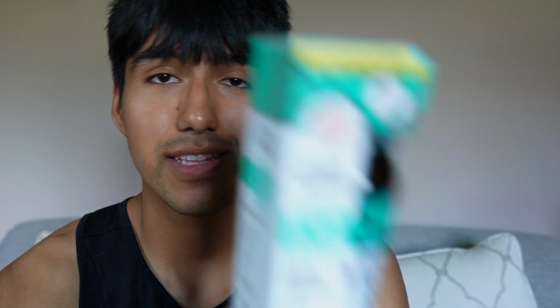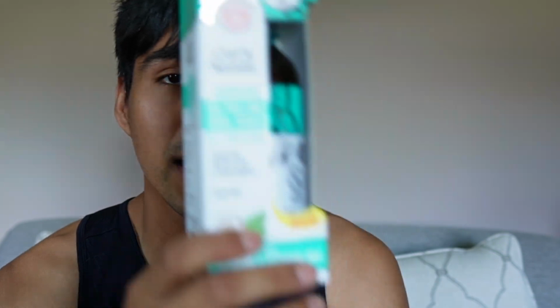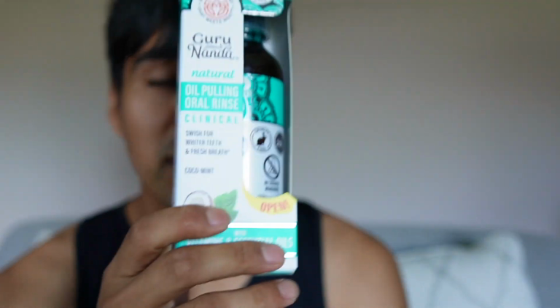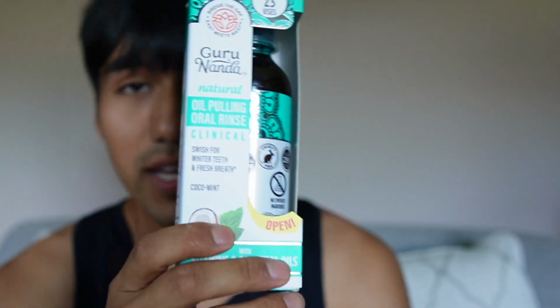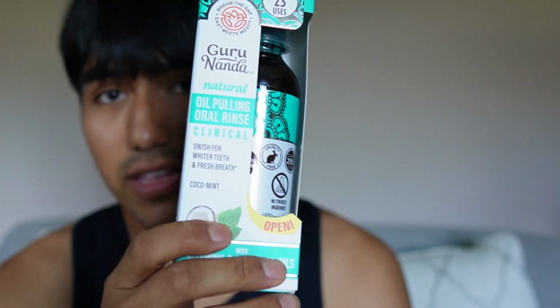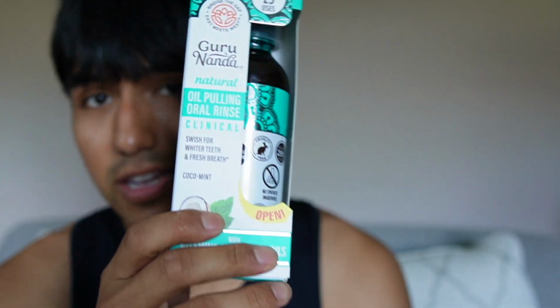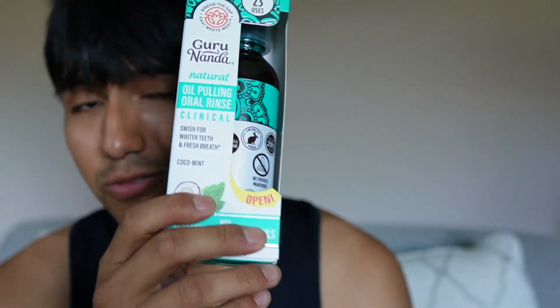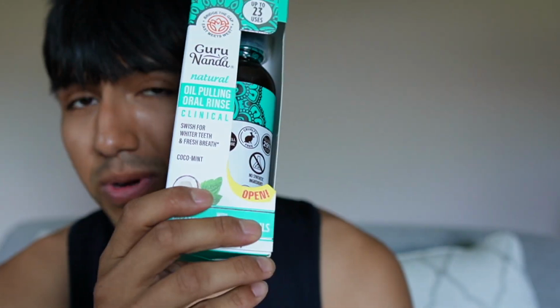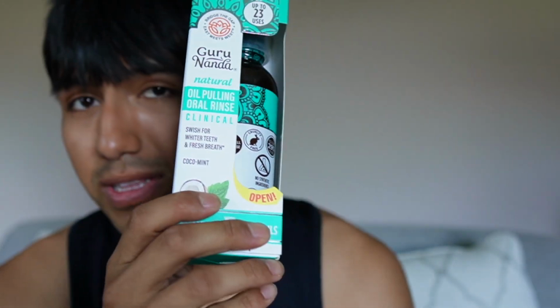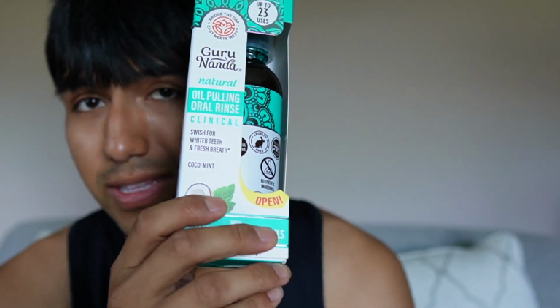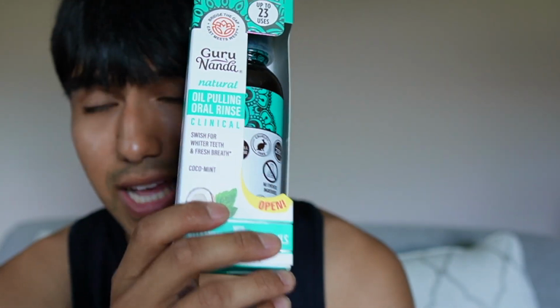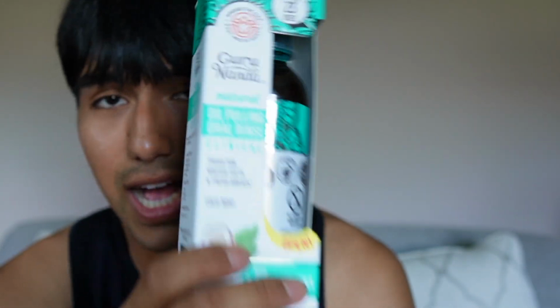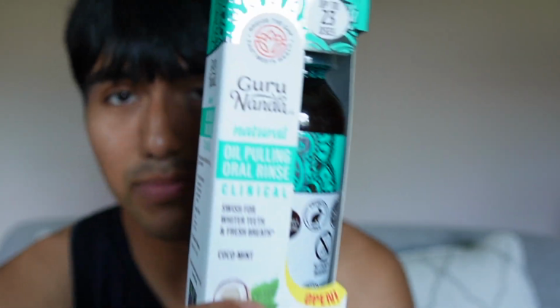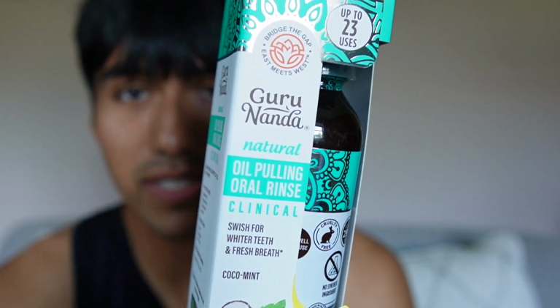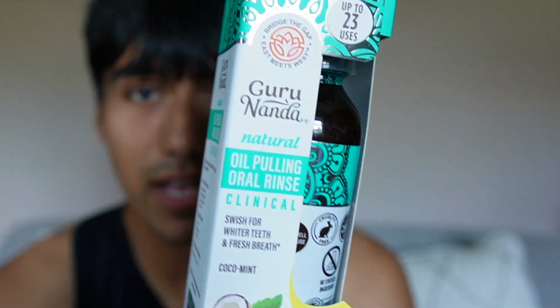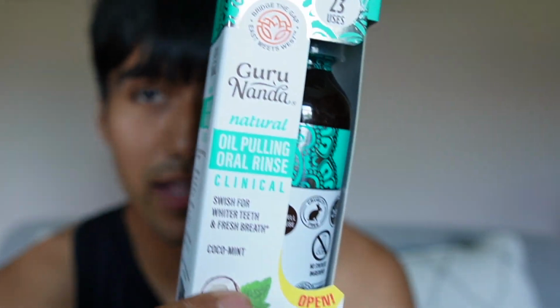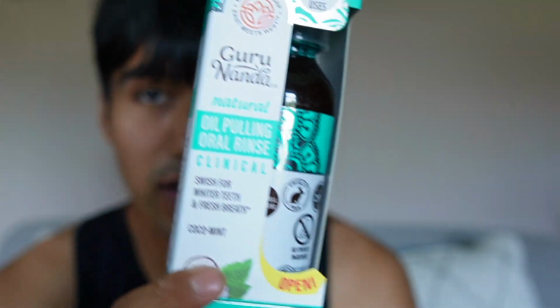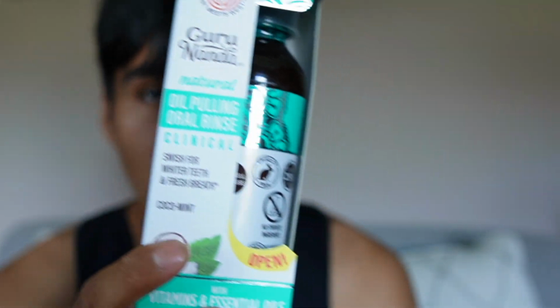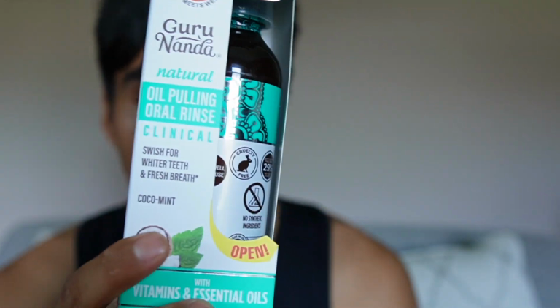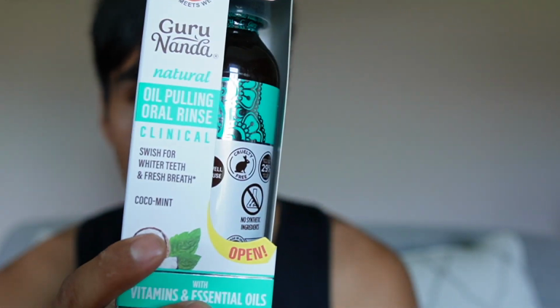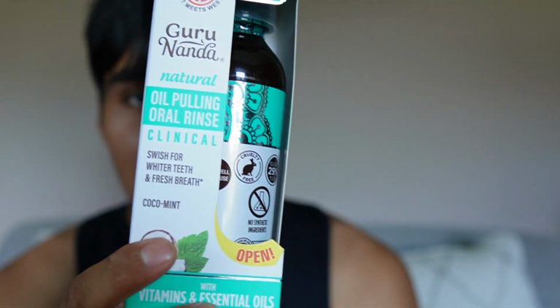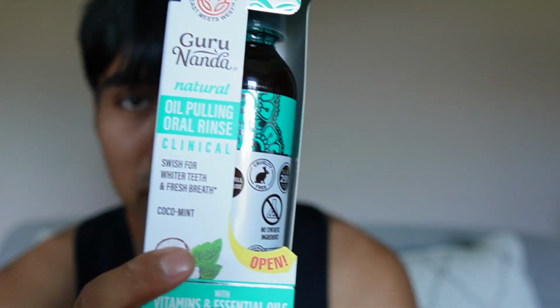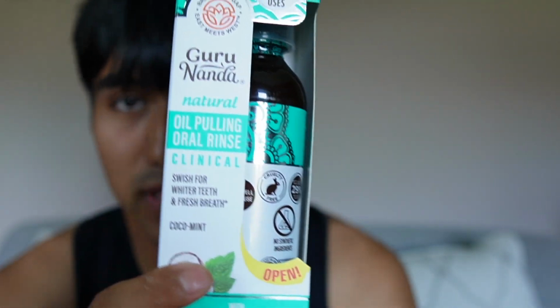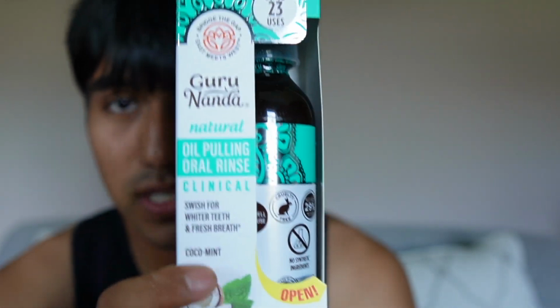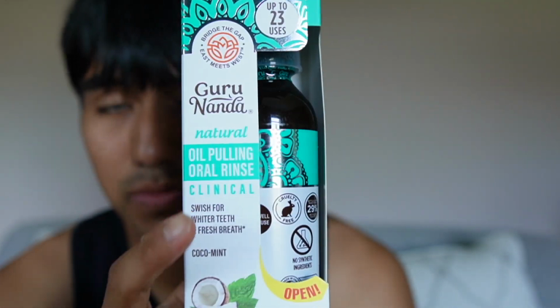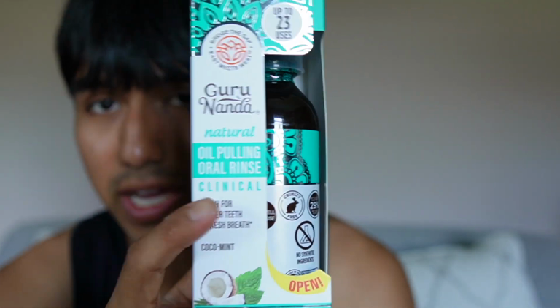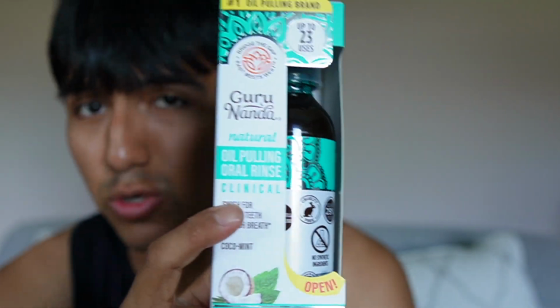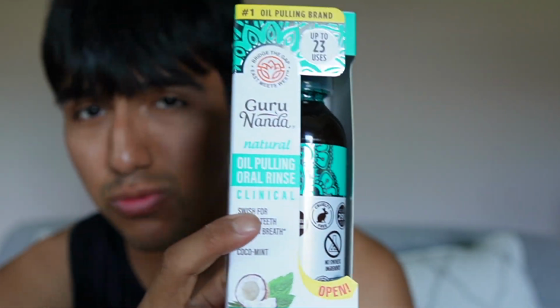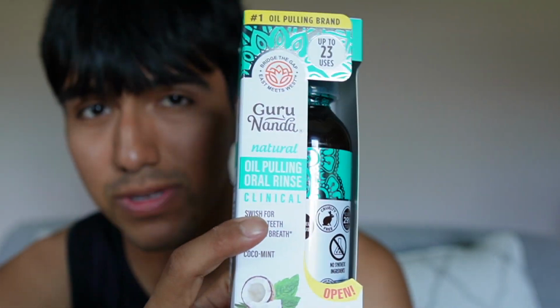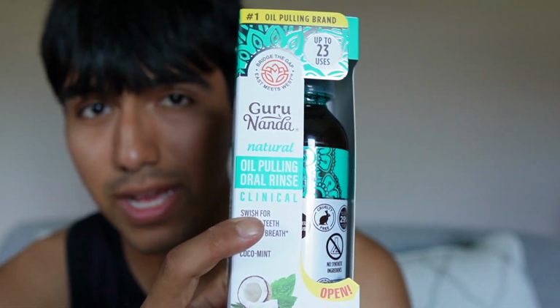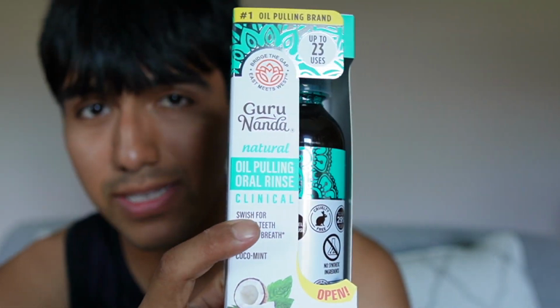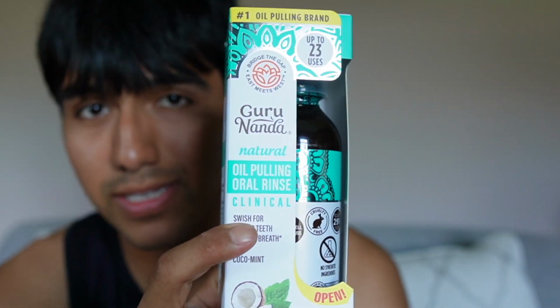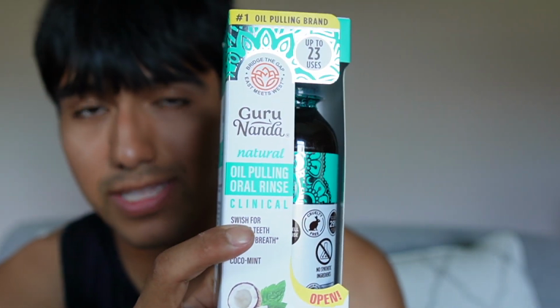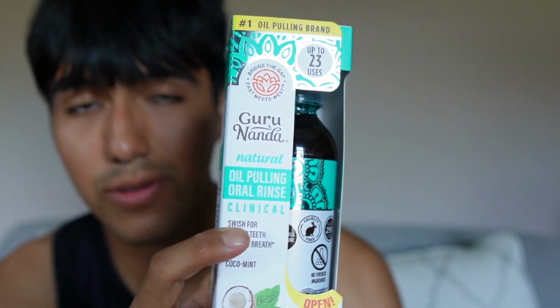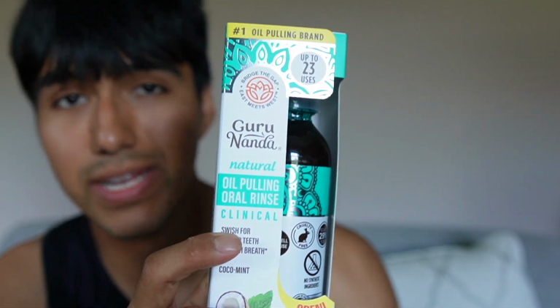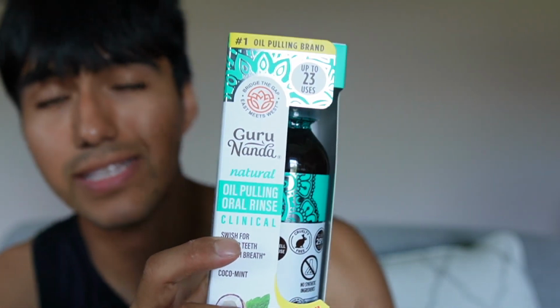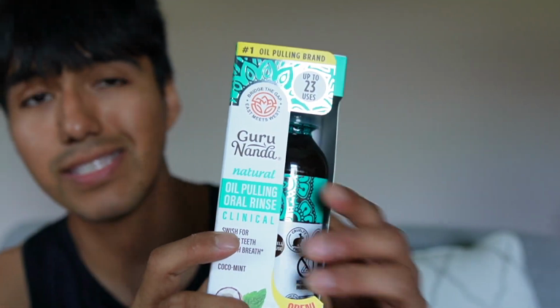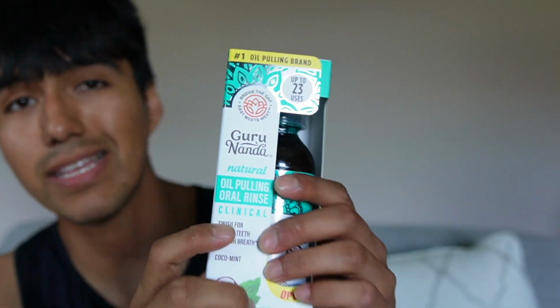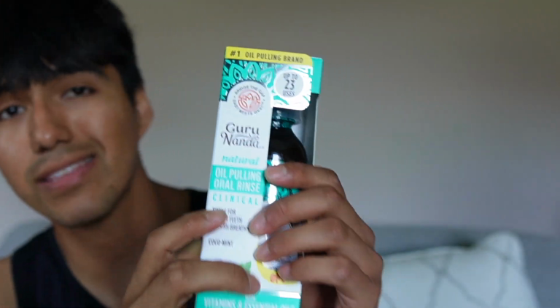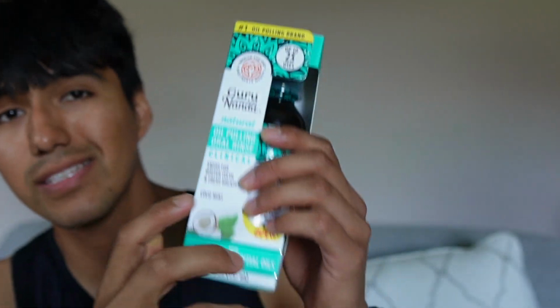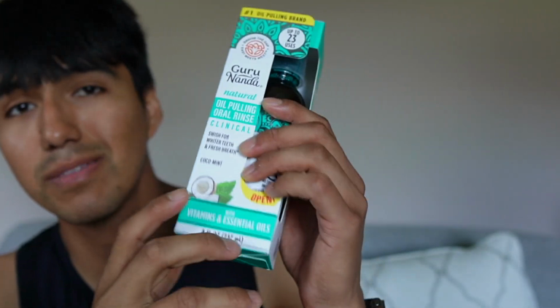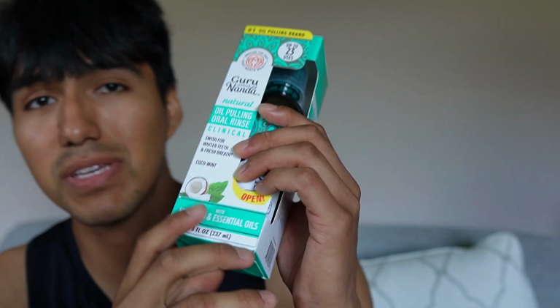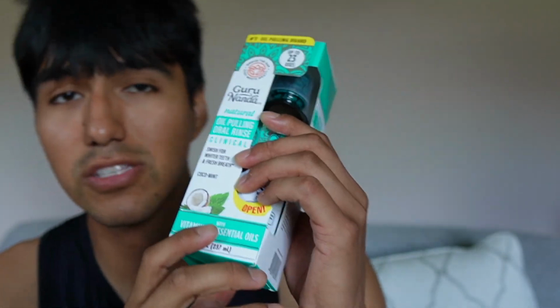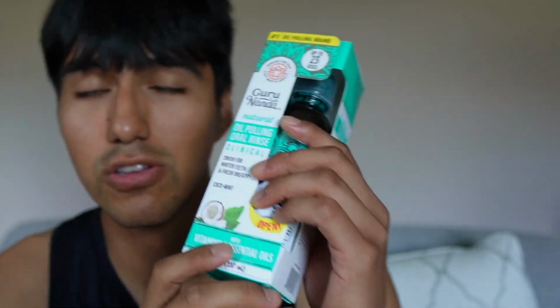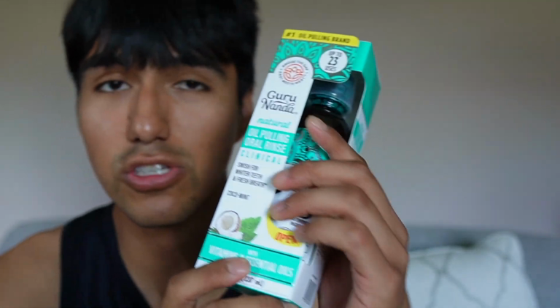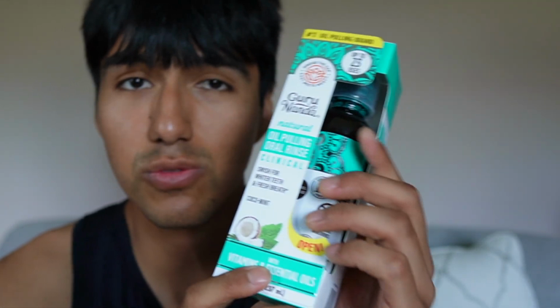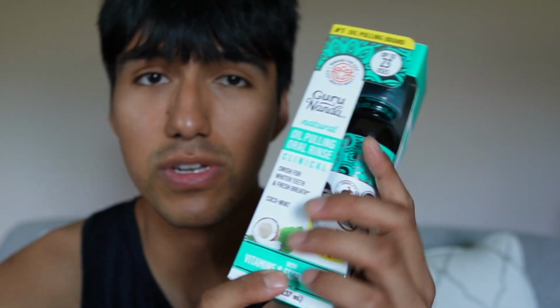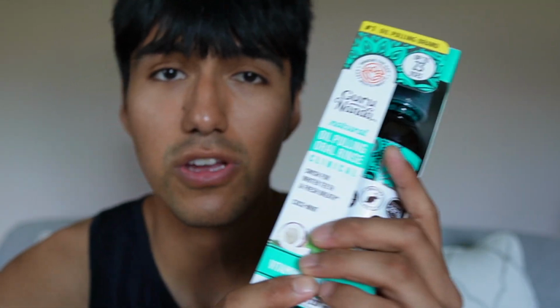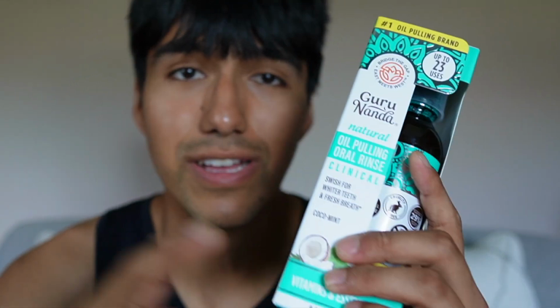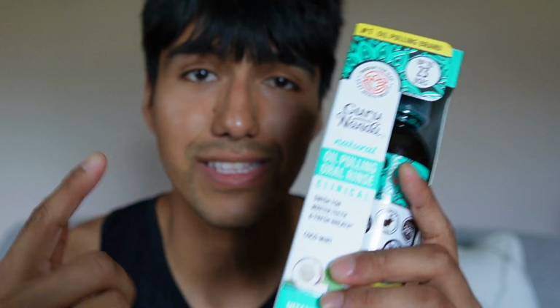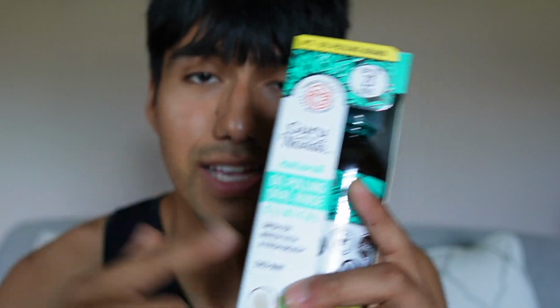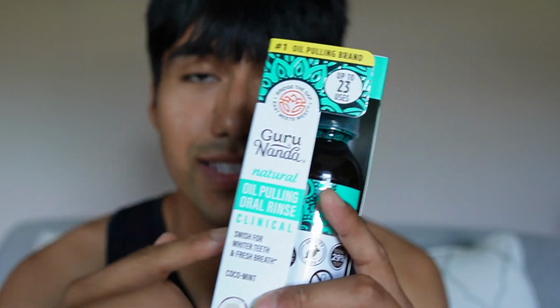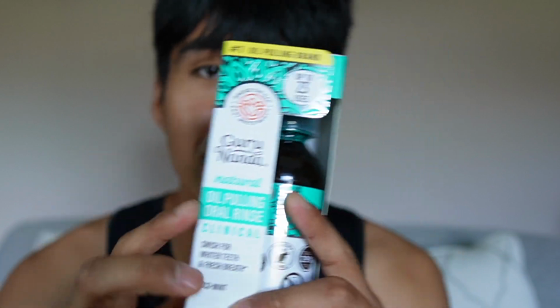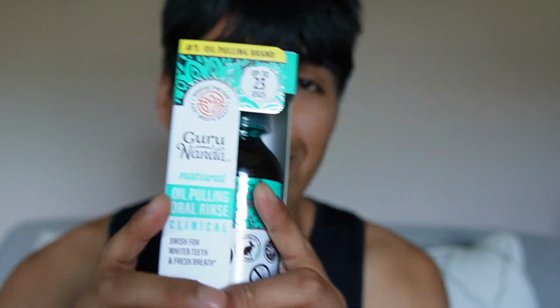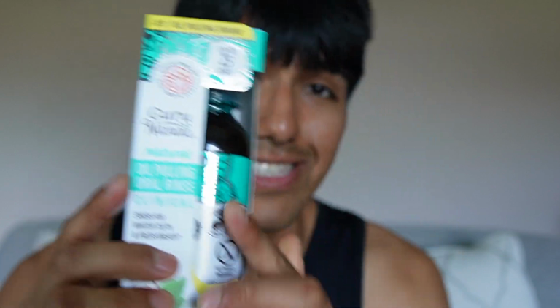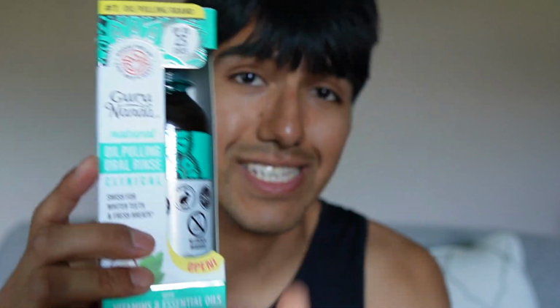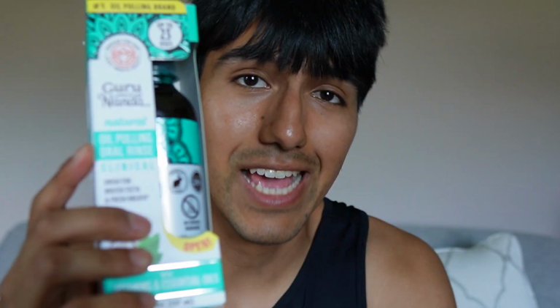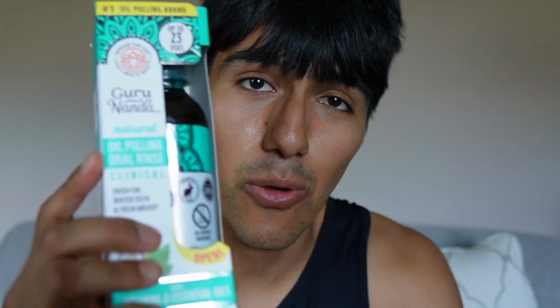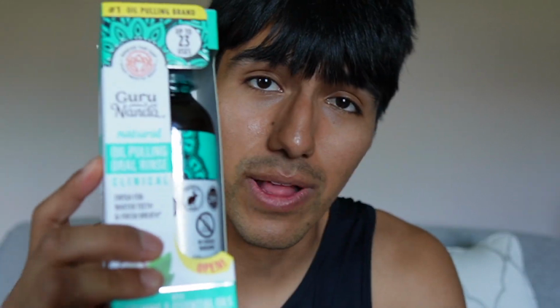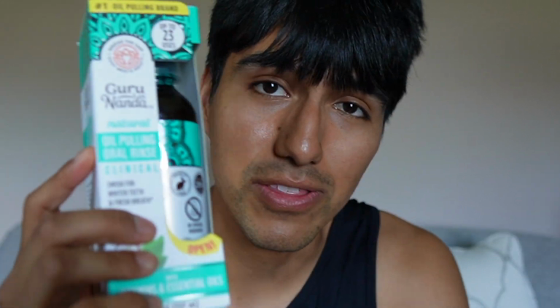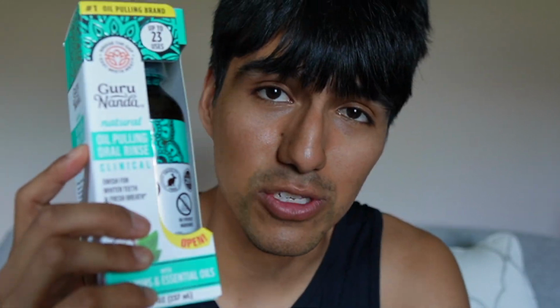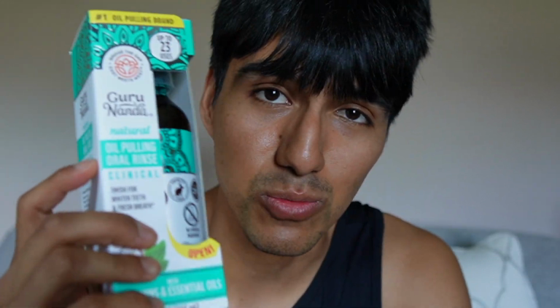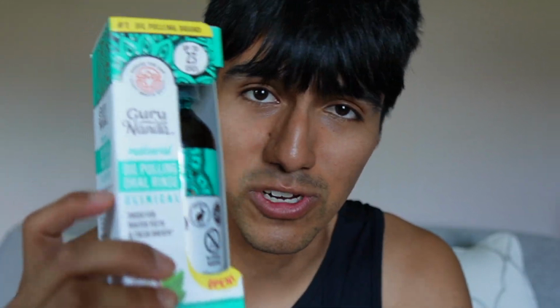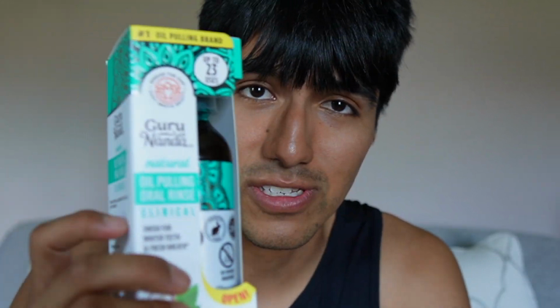Today I'm taking a look at one of the top selling oral rinses by Gurunanda. They went ahead and sent this to me, so I just want to go ahead and test it out to see how well this works.